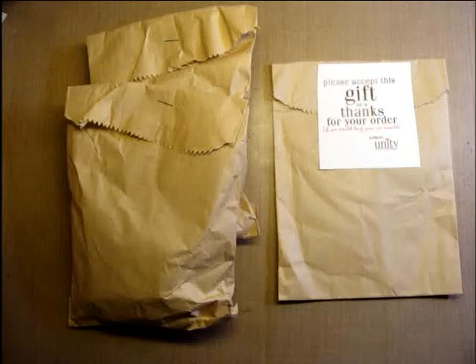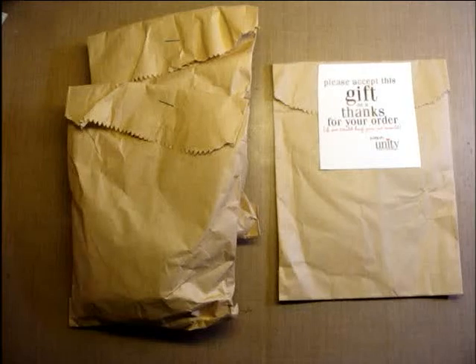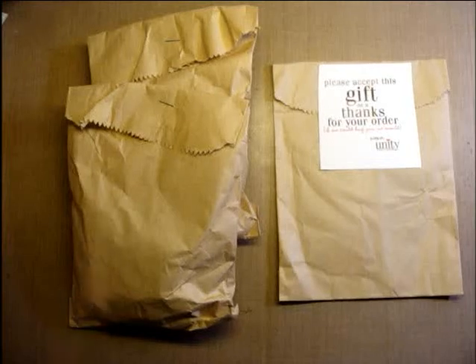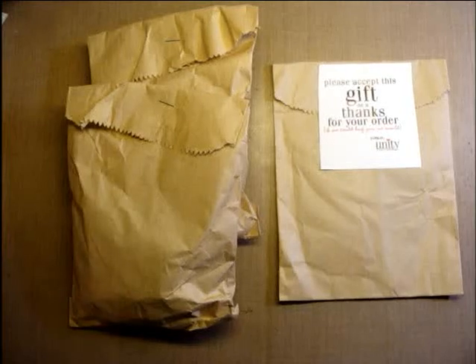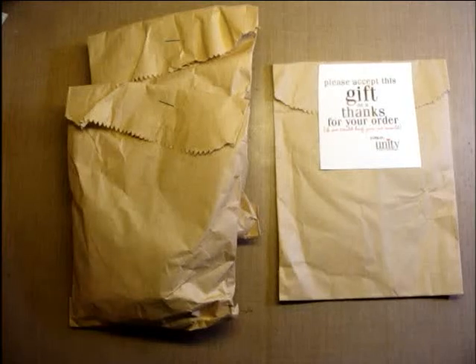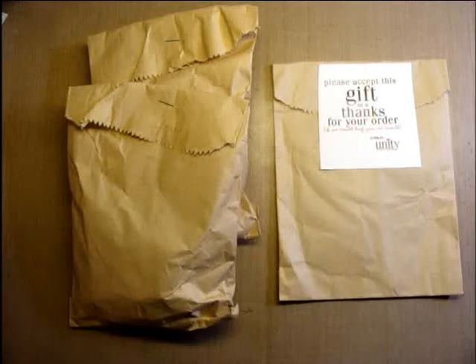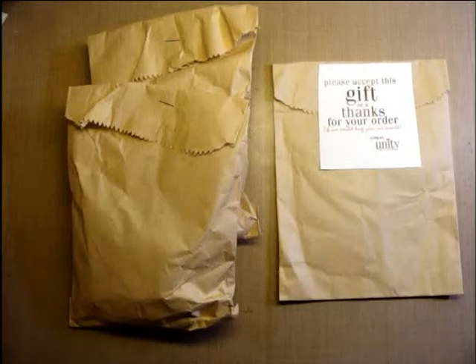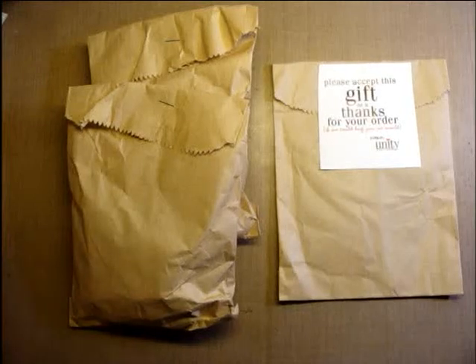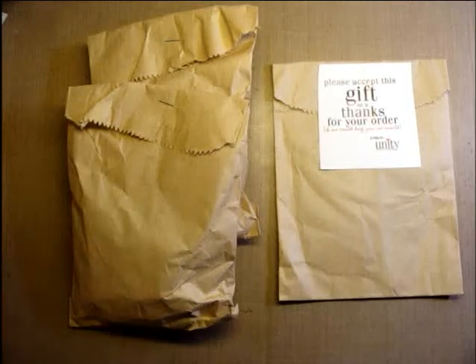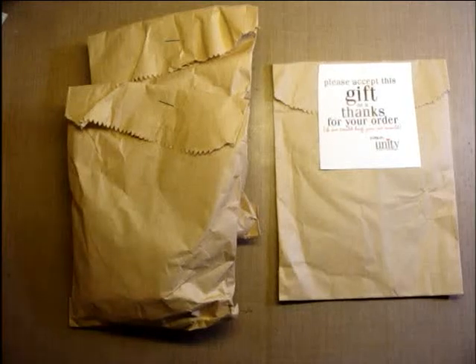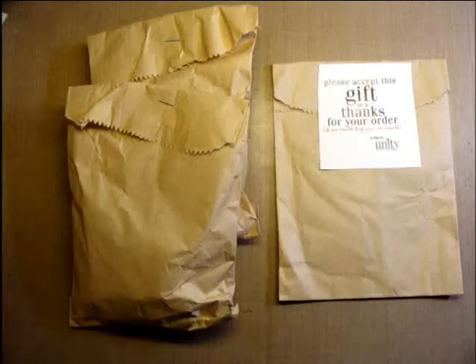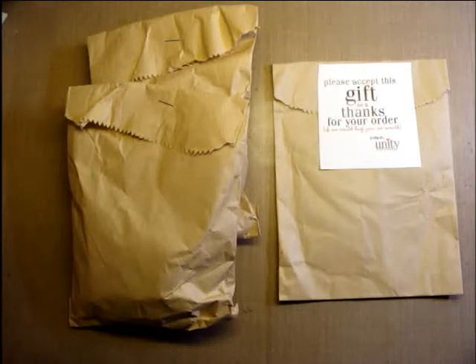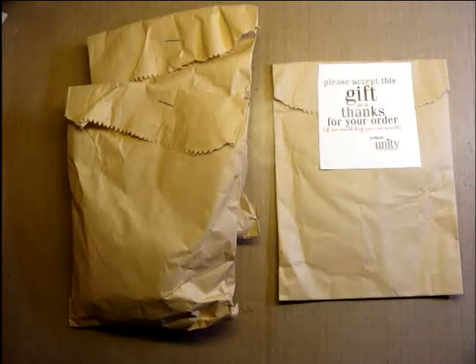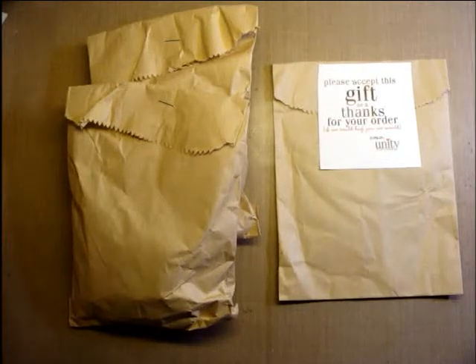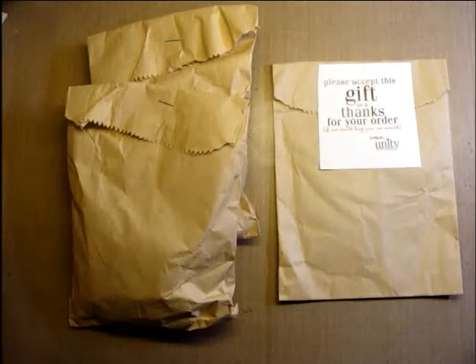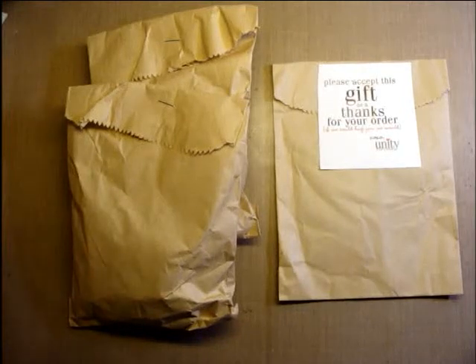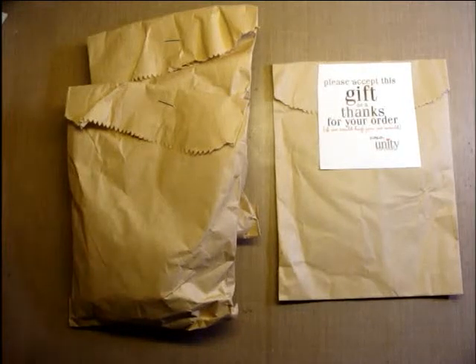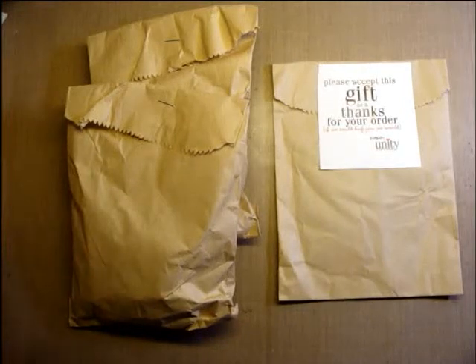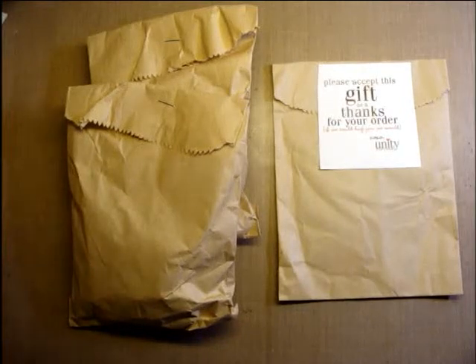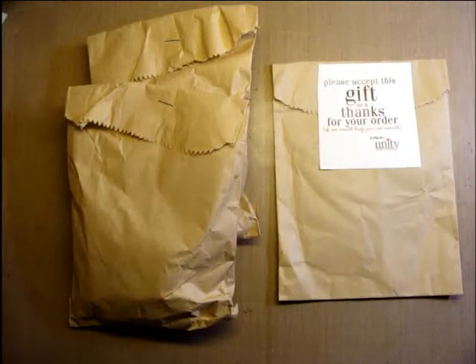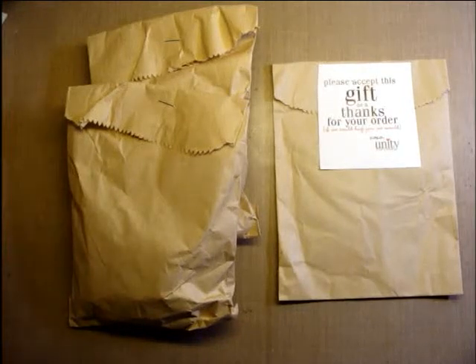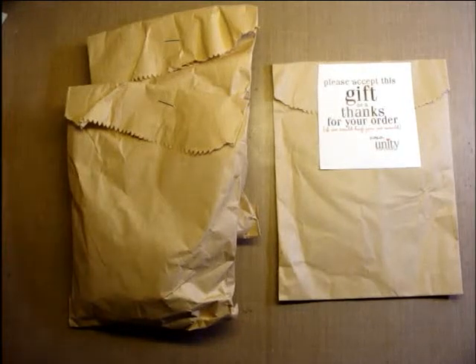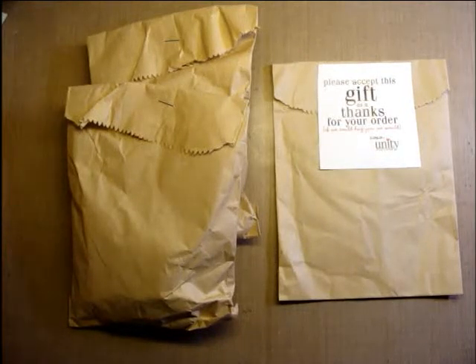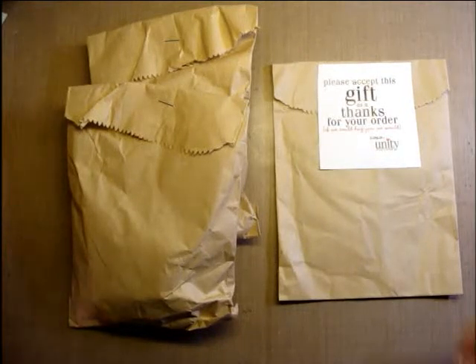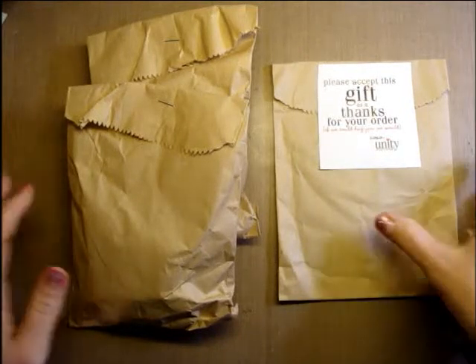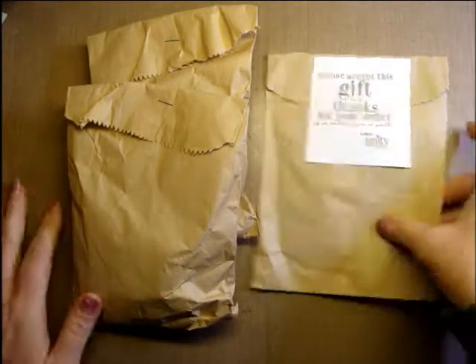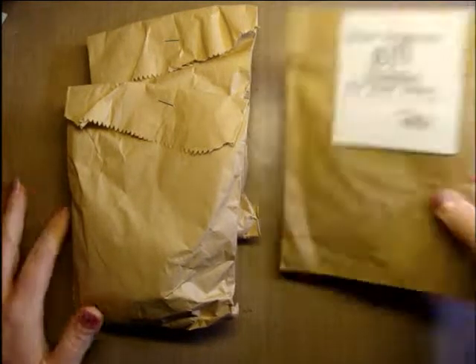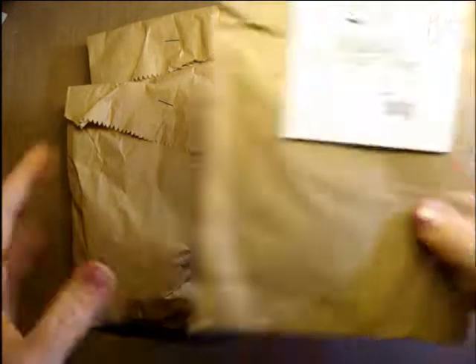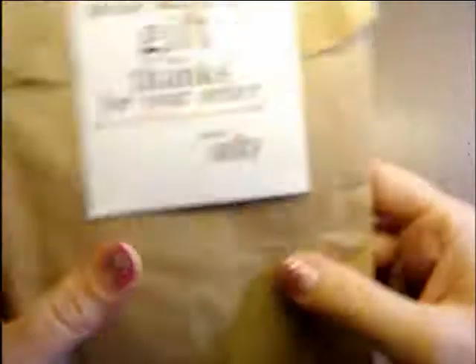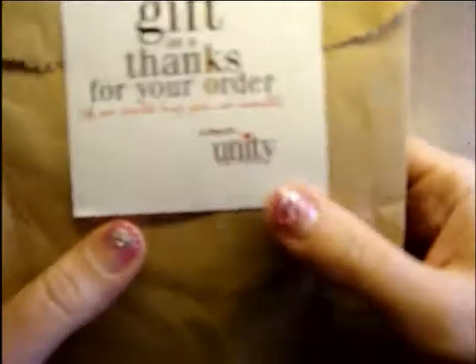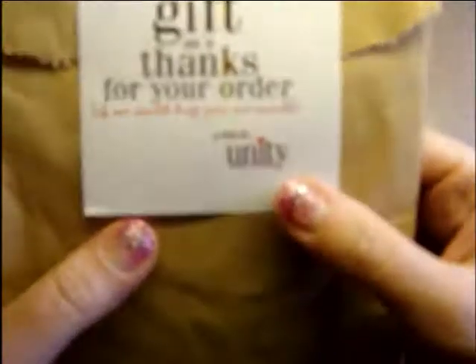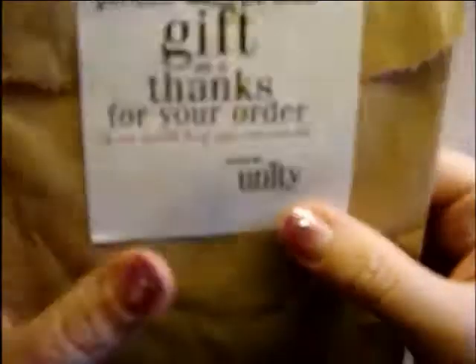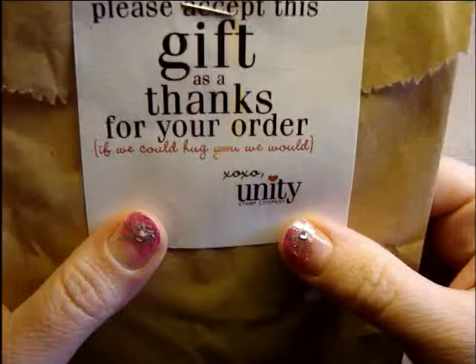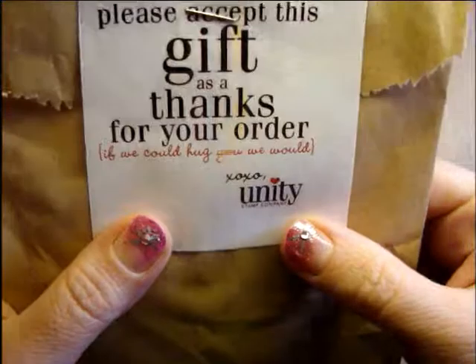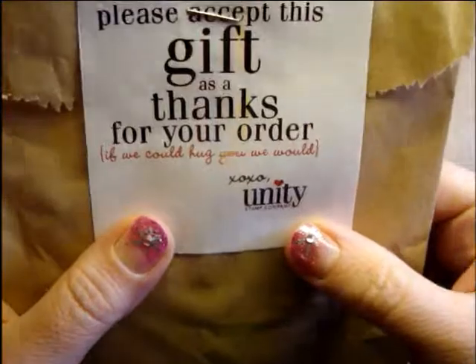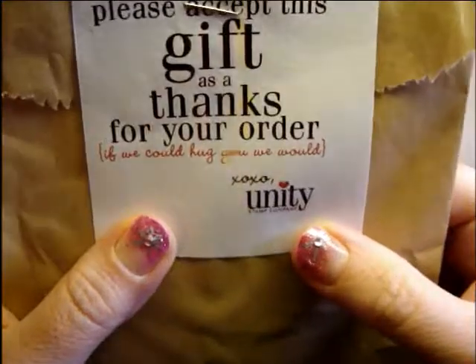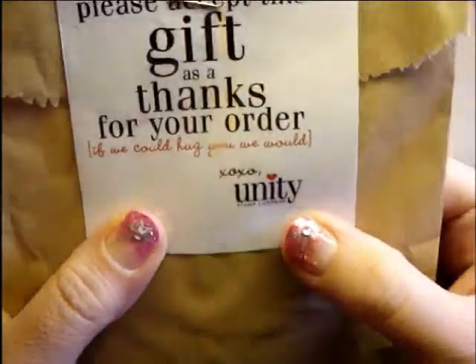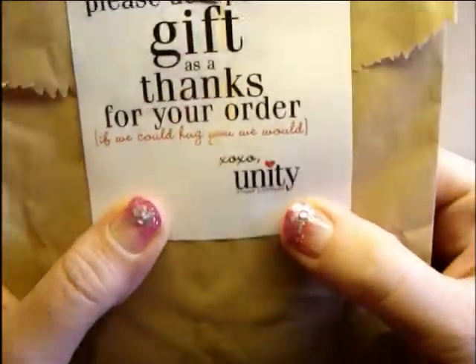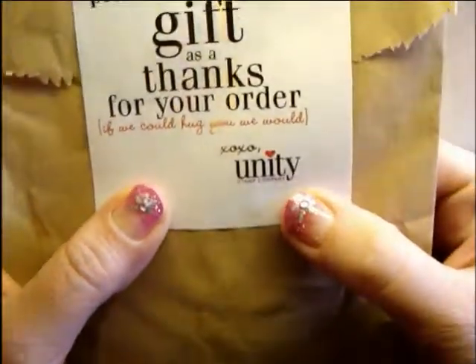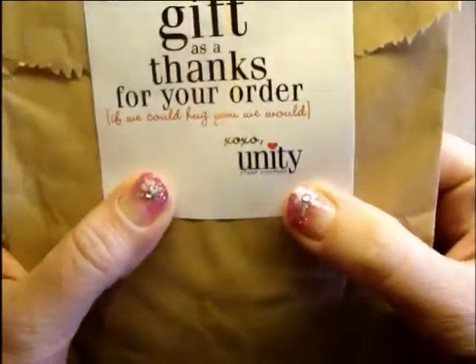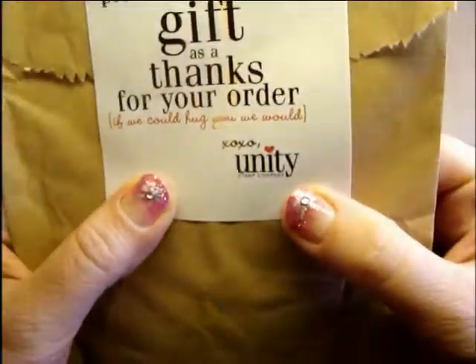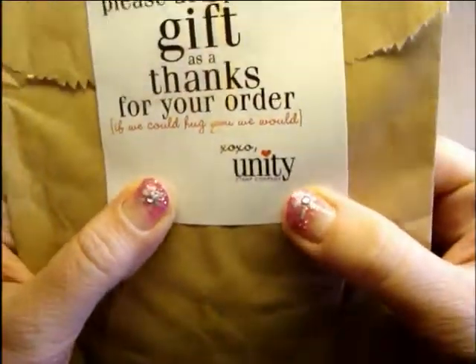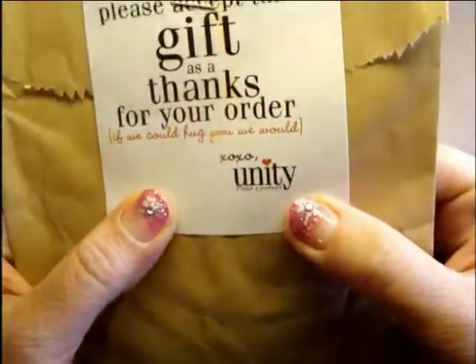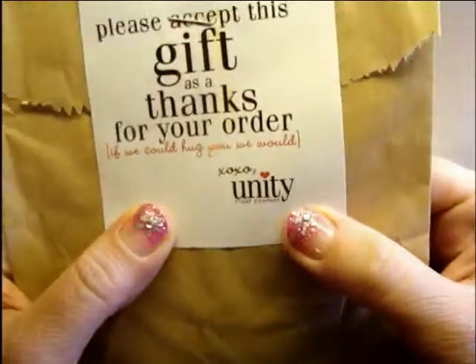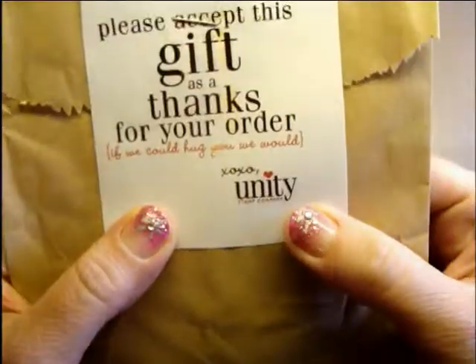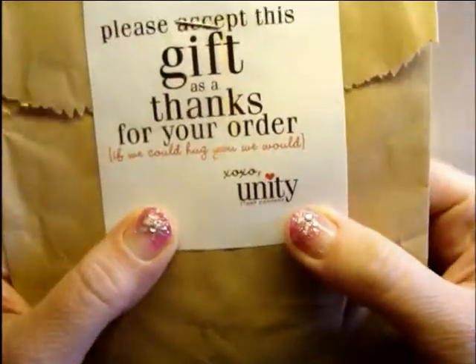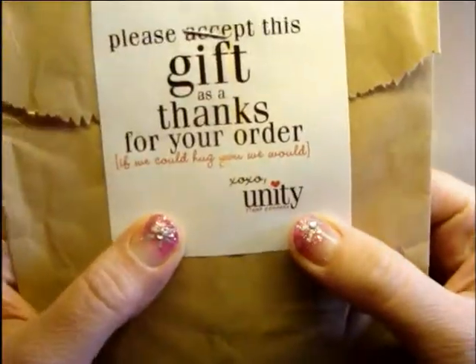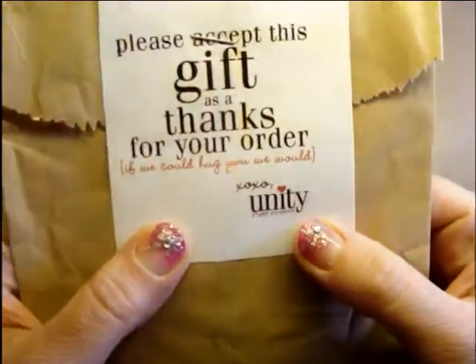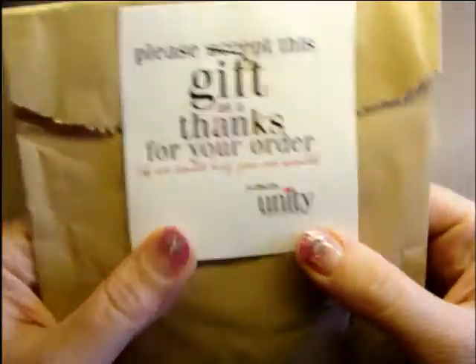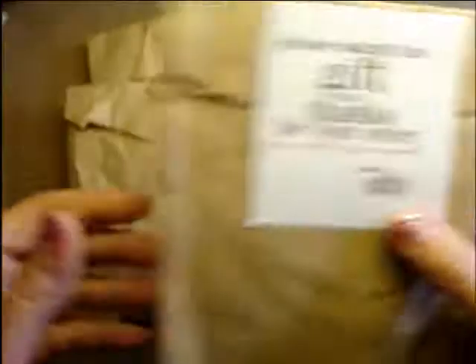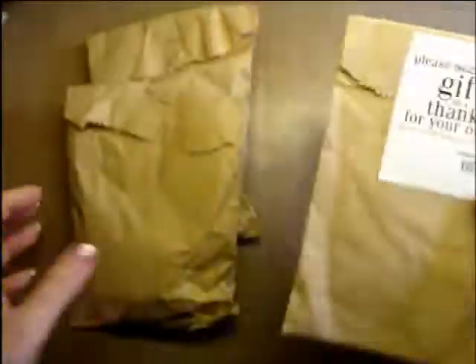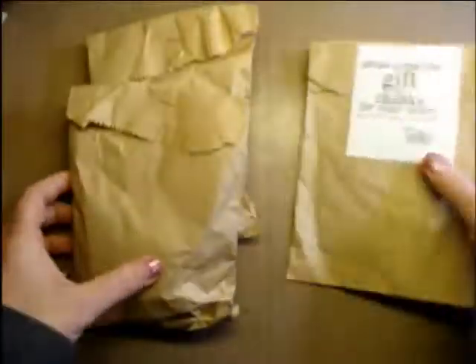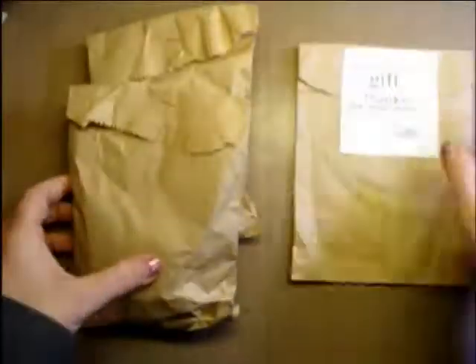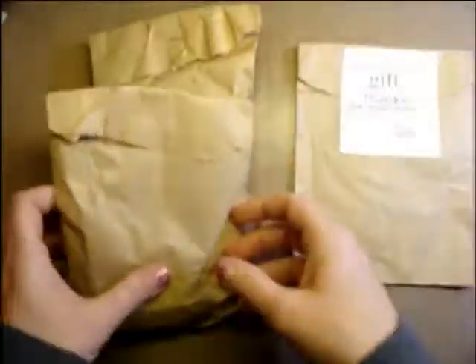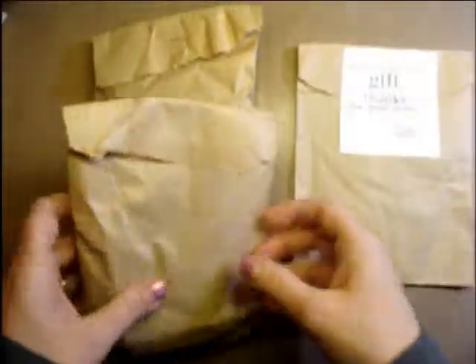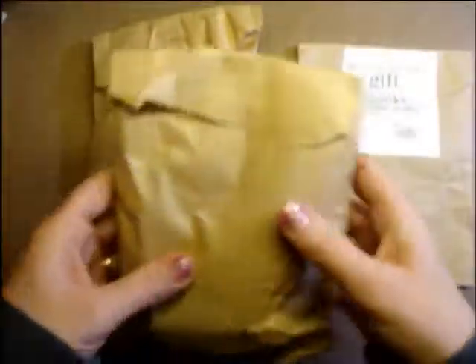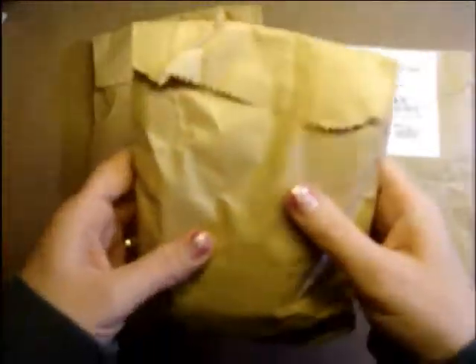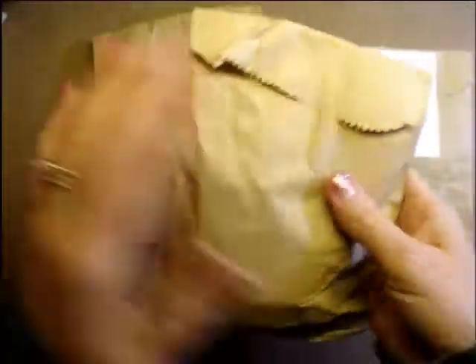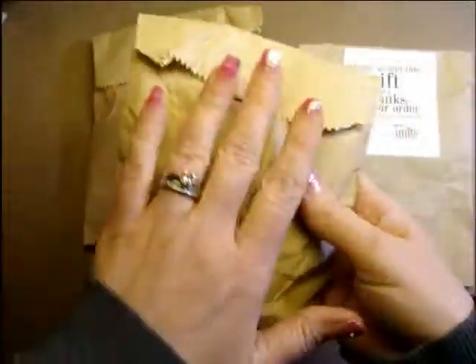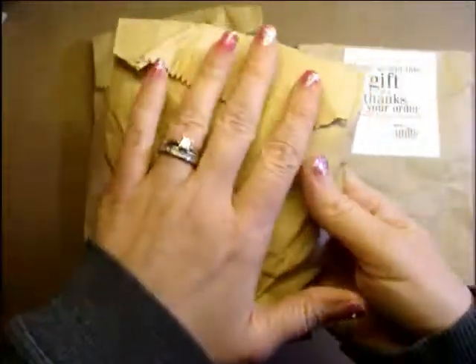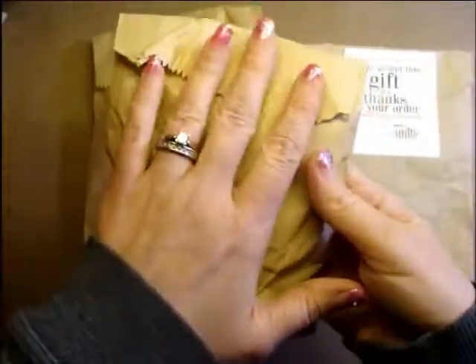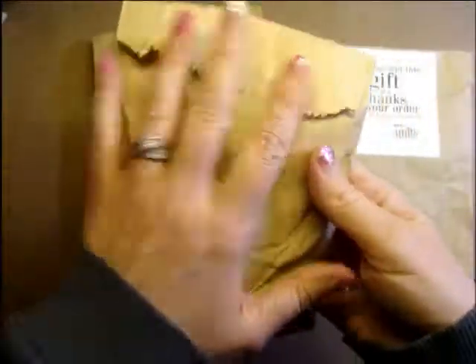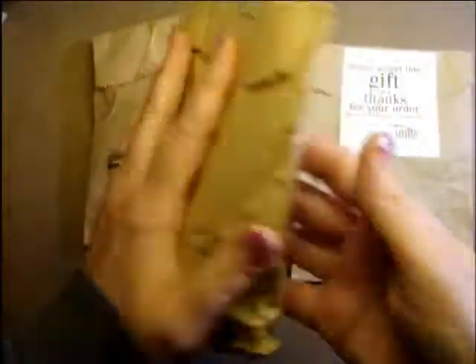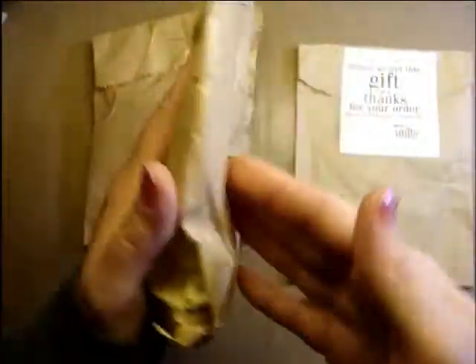Hey Crafters, it's Jen Evers with Quality Crafts. I'm sharing what I guess you could call a haul. Every once in a while Unity Stamps does a grab bag — you get a grab bag for $5, and this is the size it is, about the size of your hand.